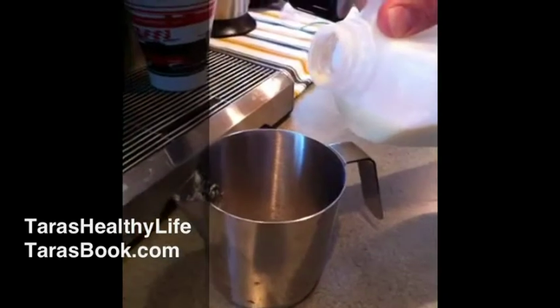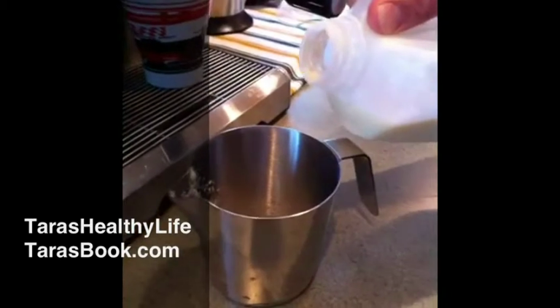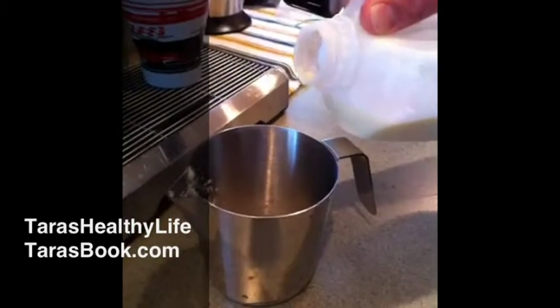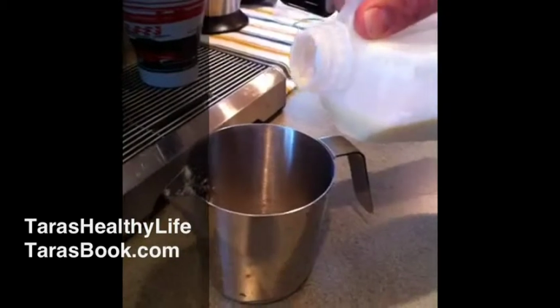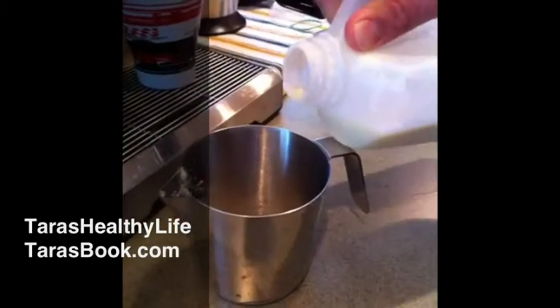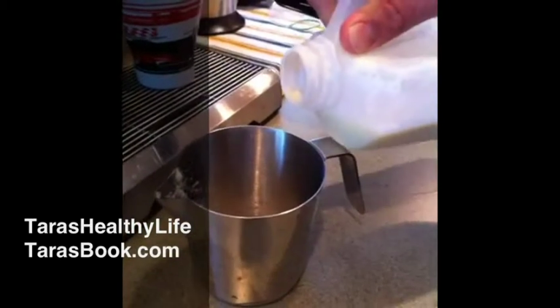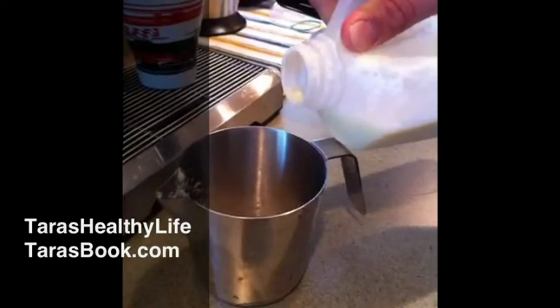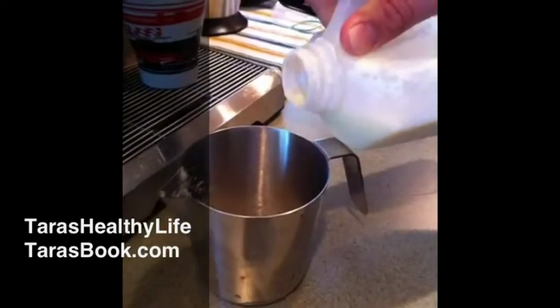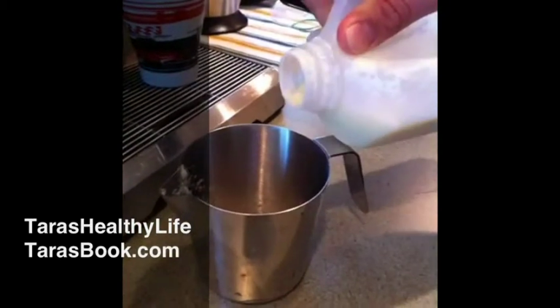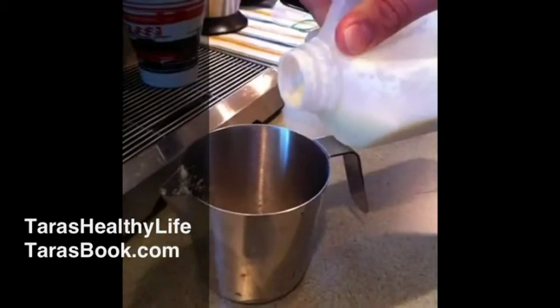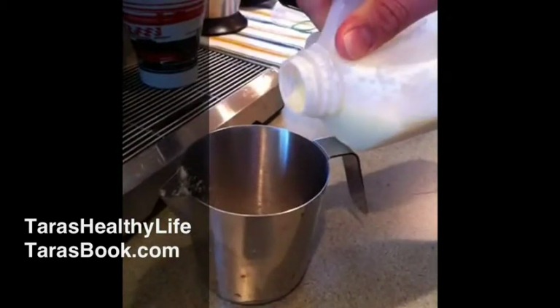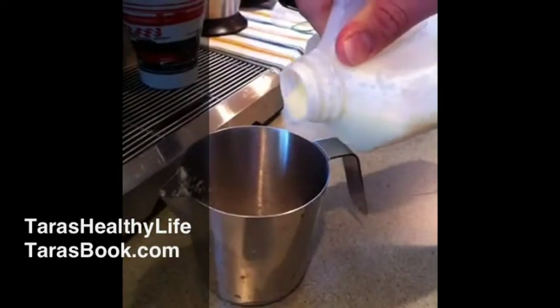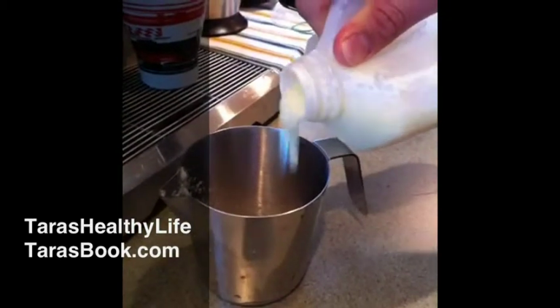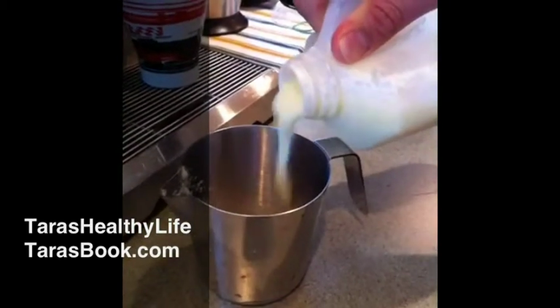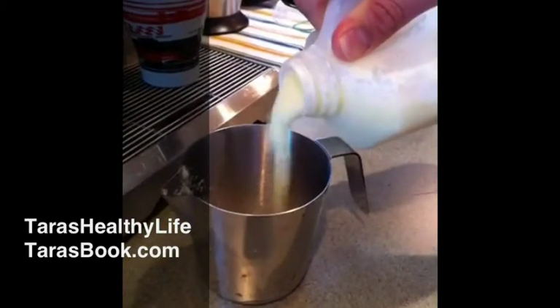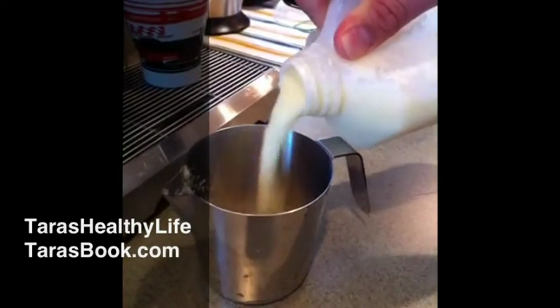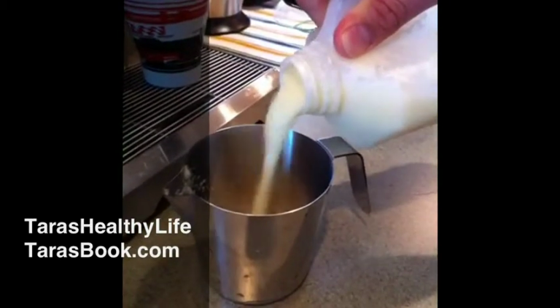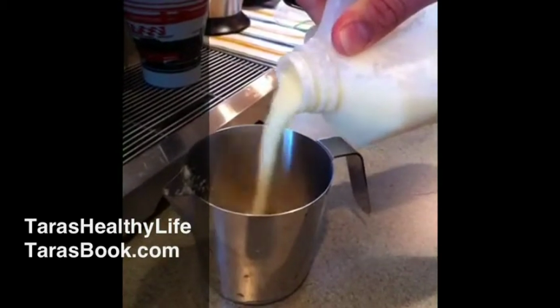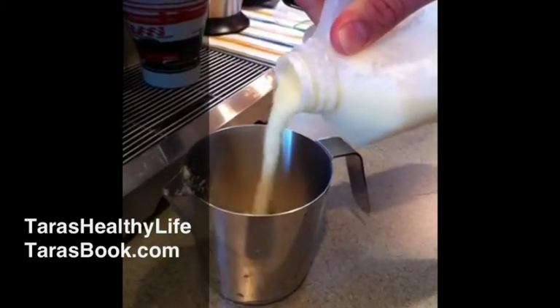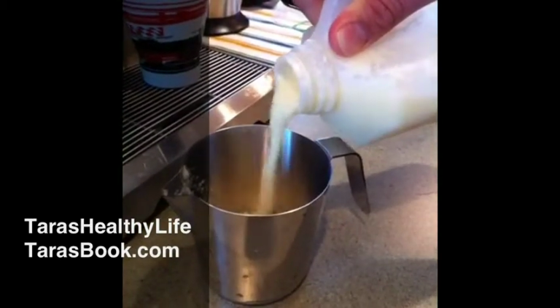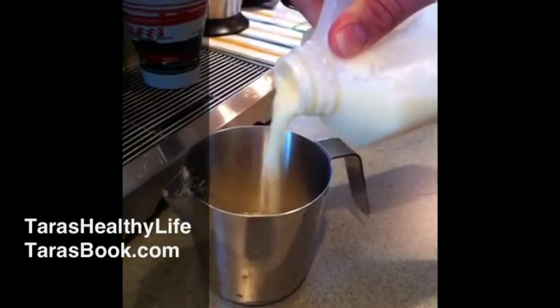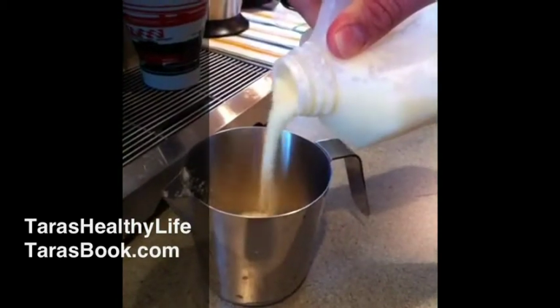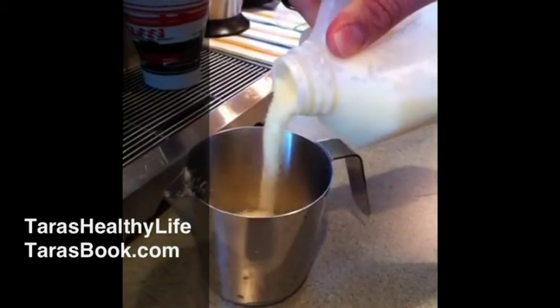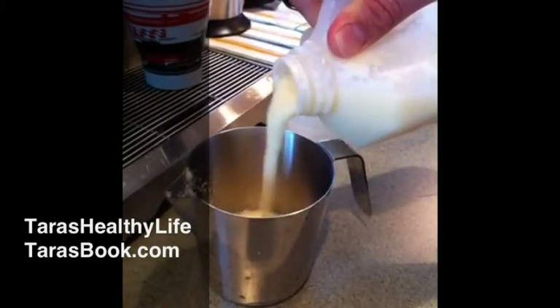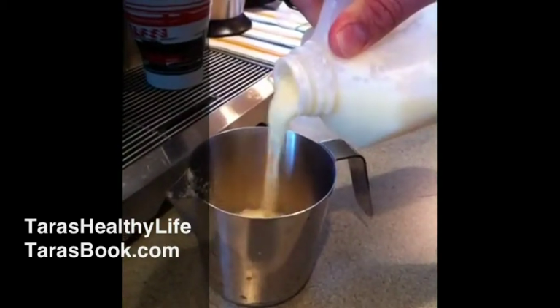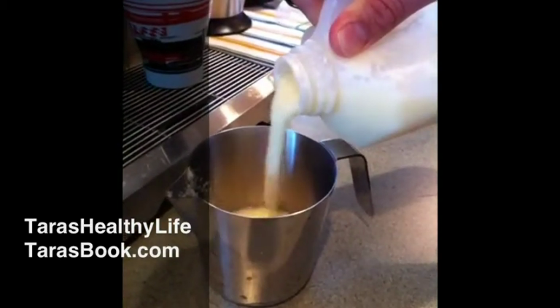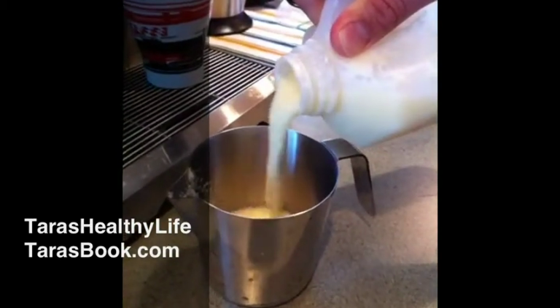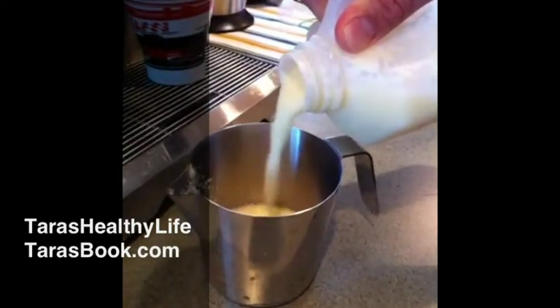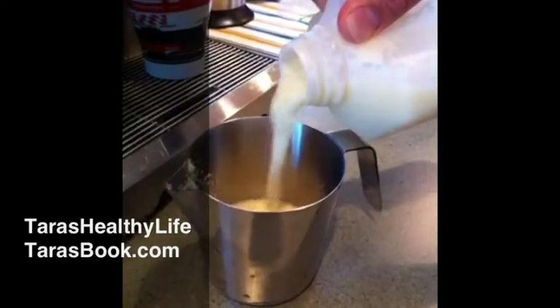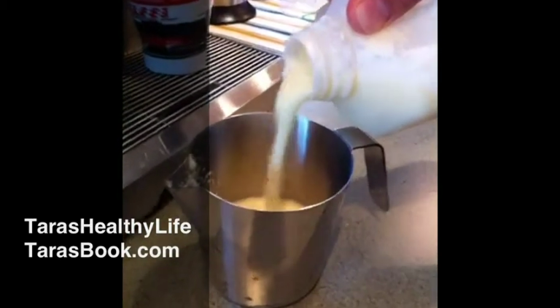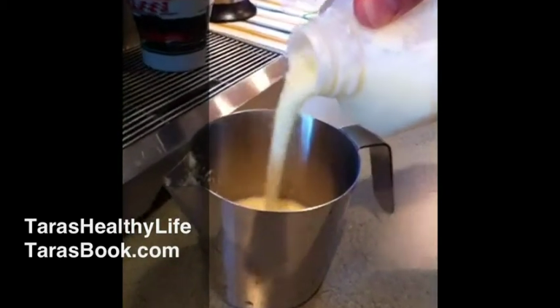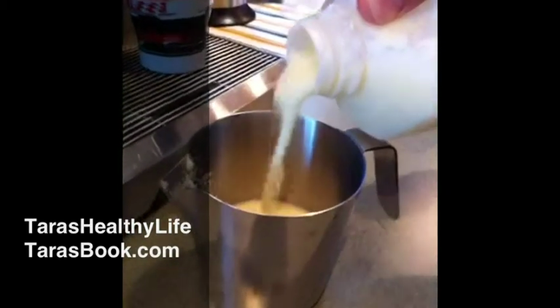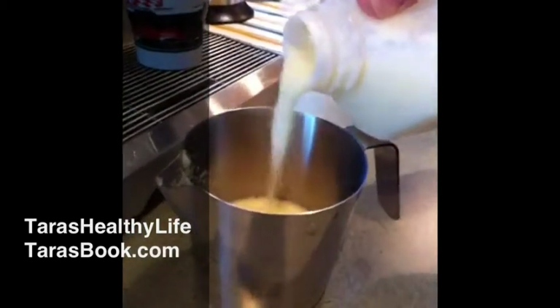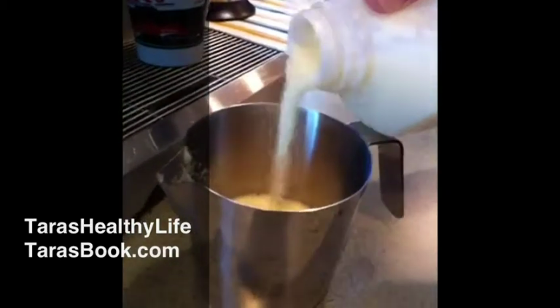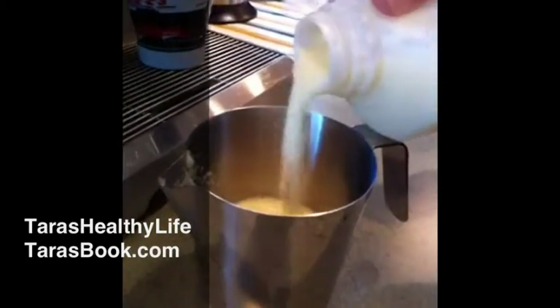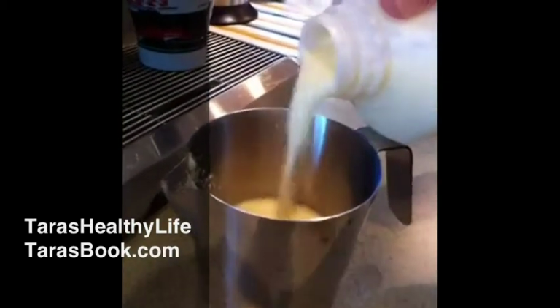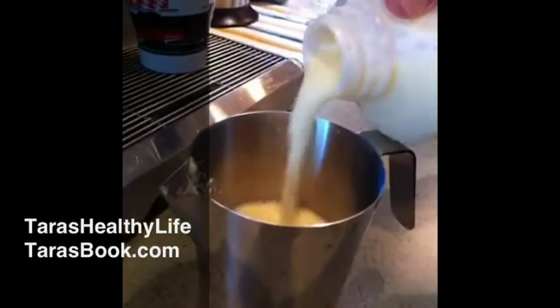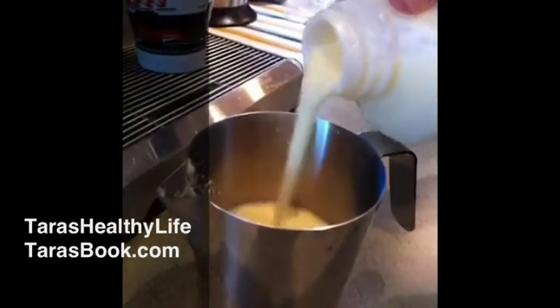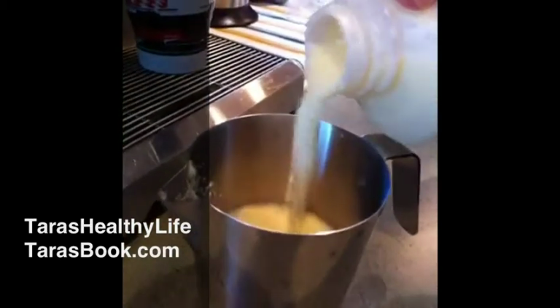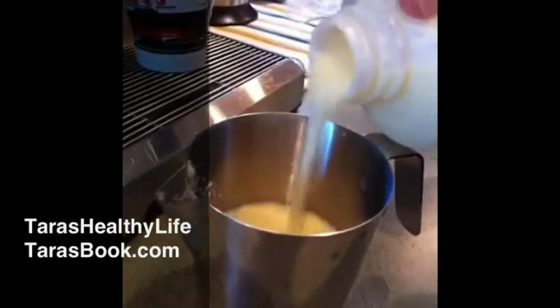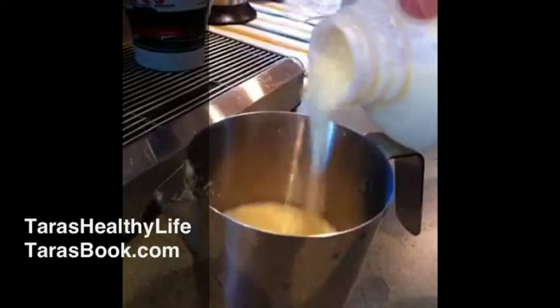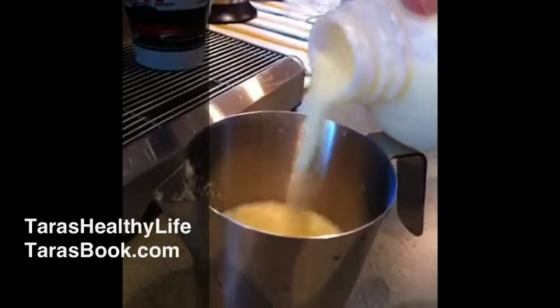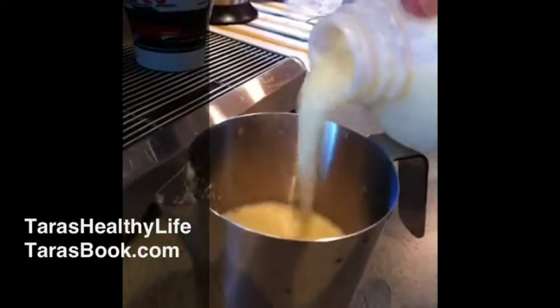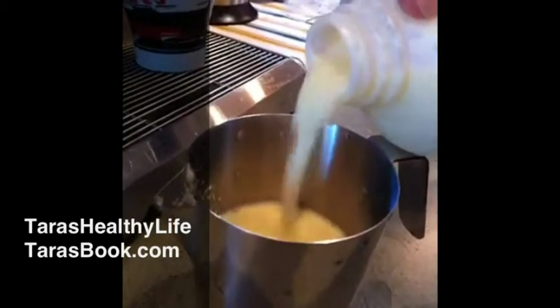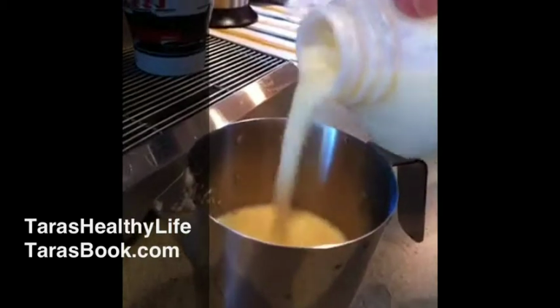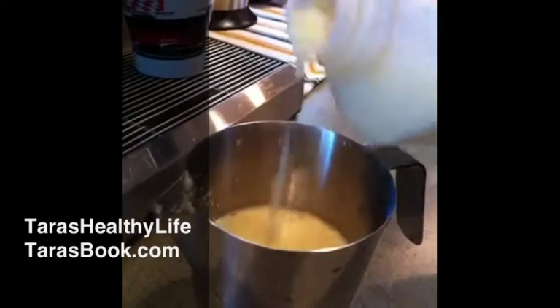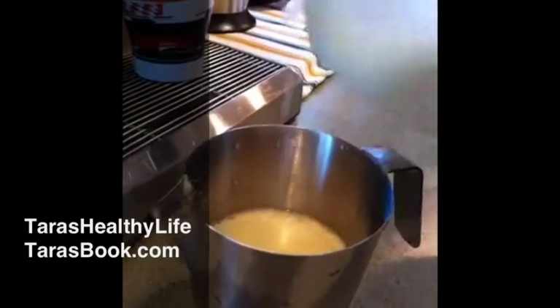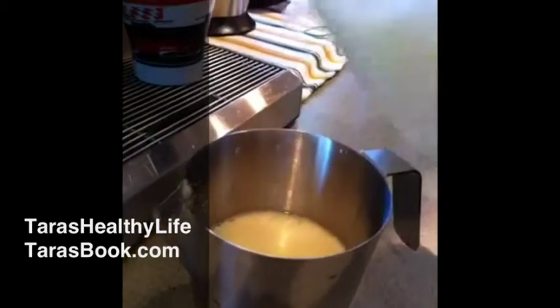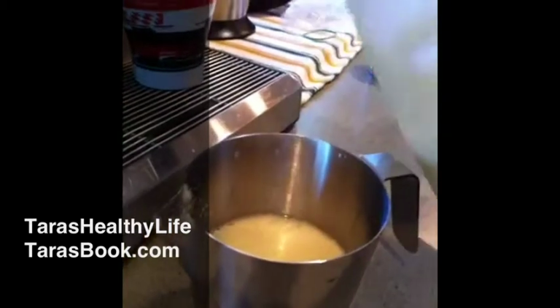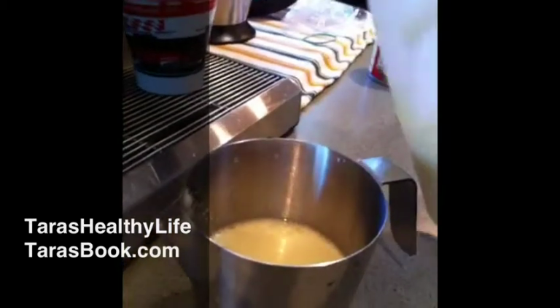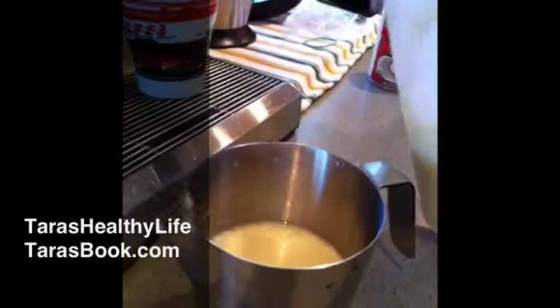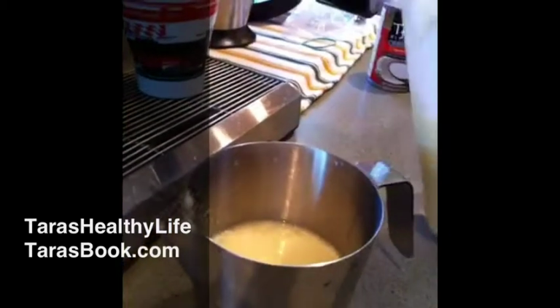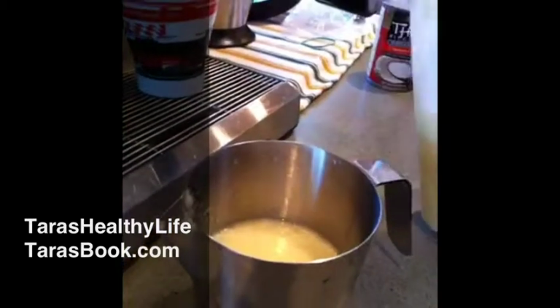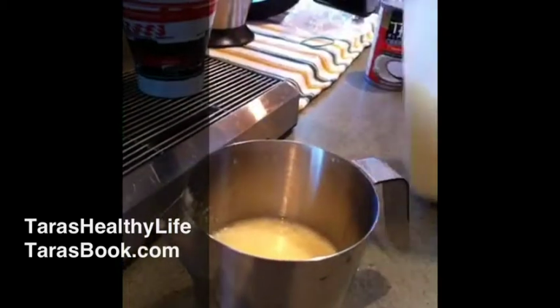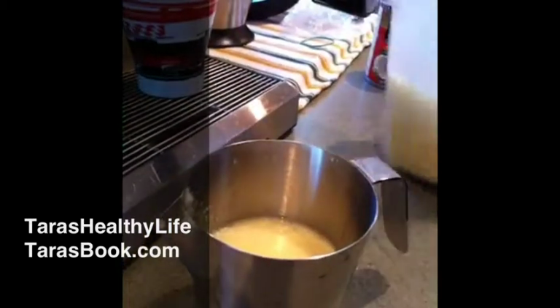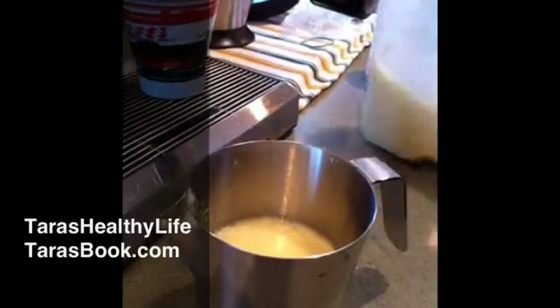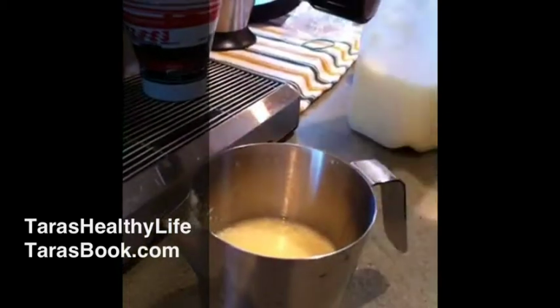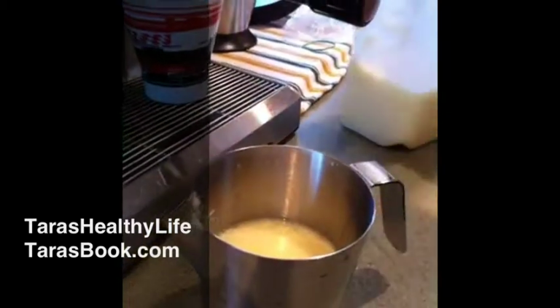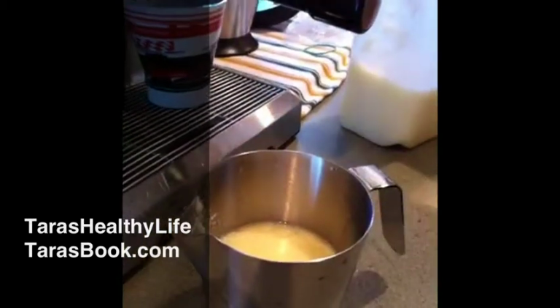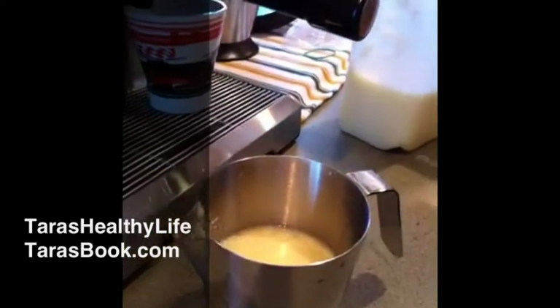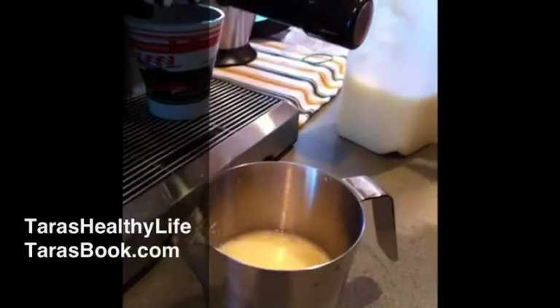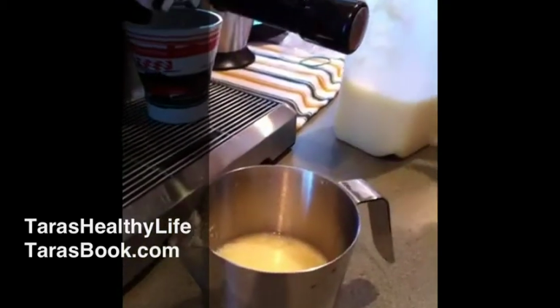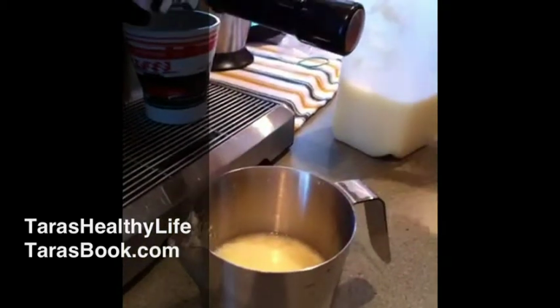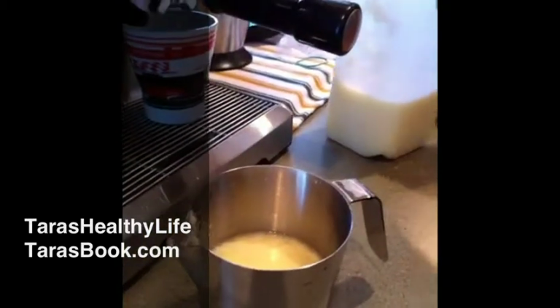First we start with our lumpy milk, which is actually raw and it's just changing state and that's fine.